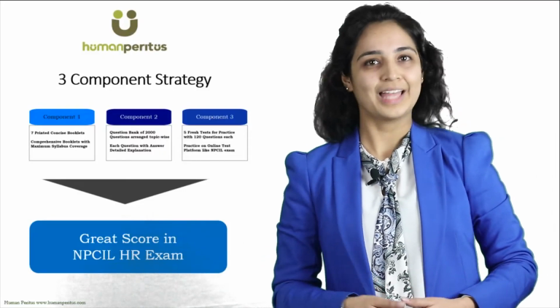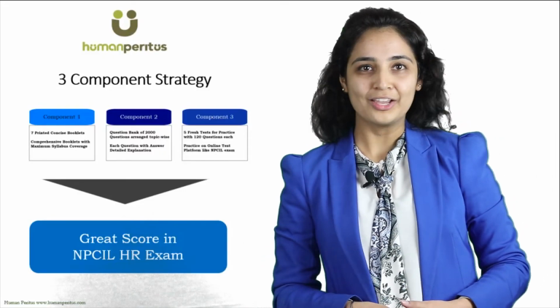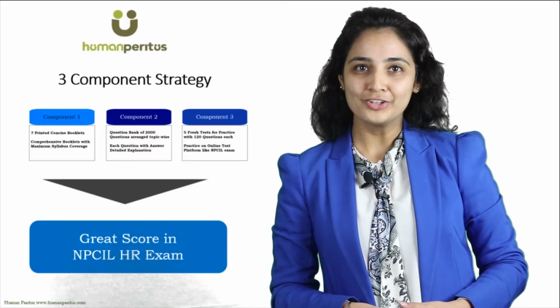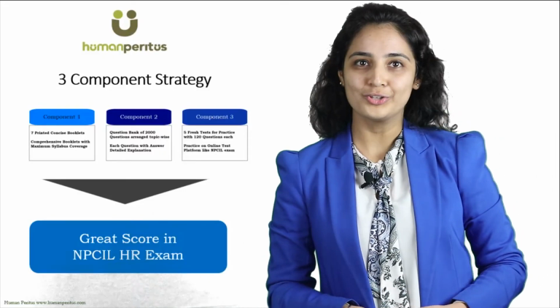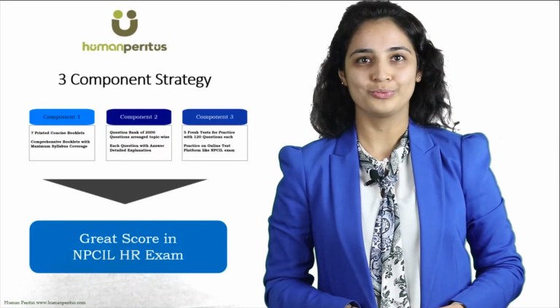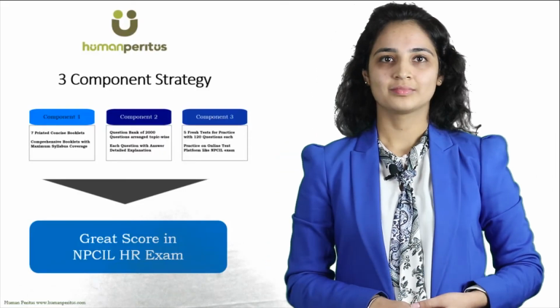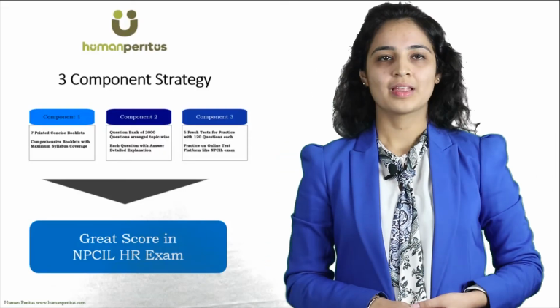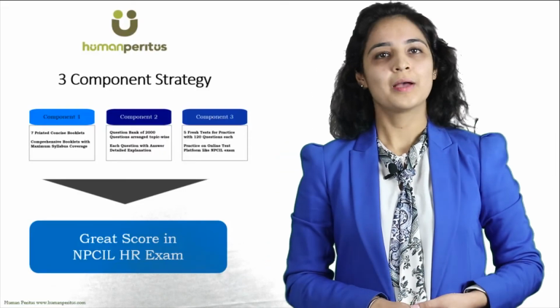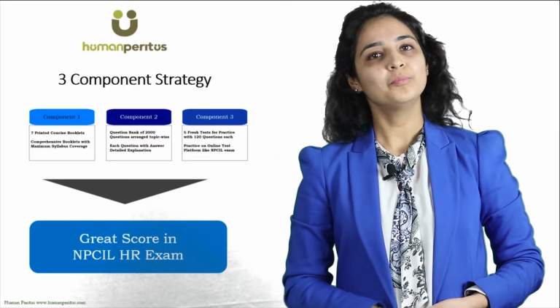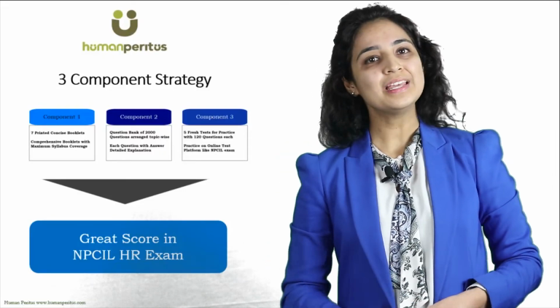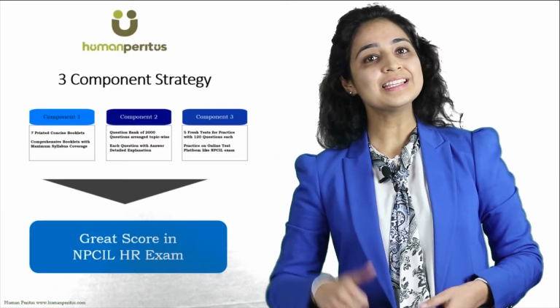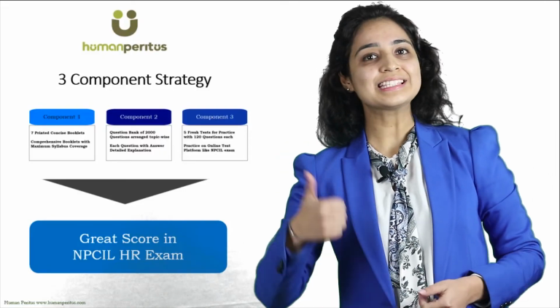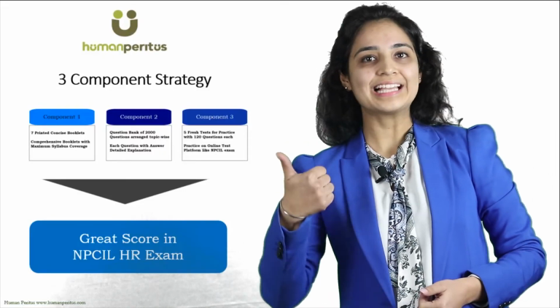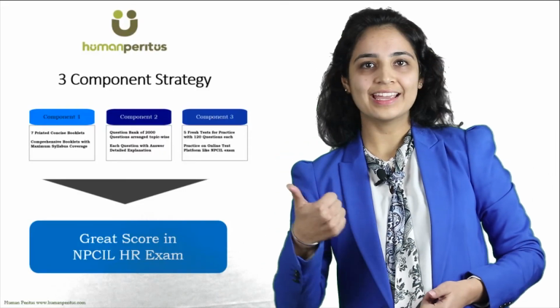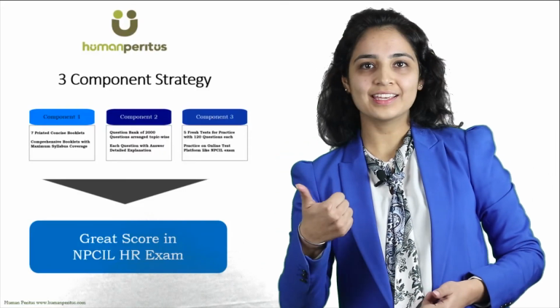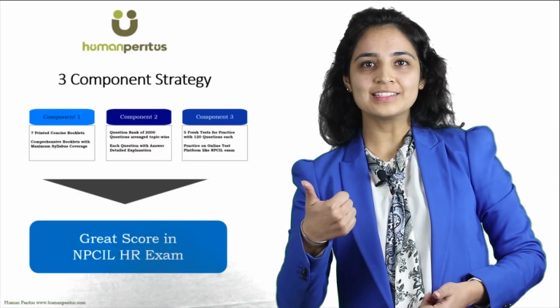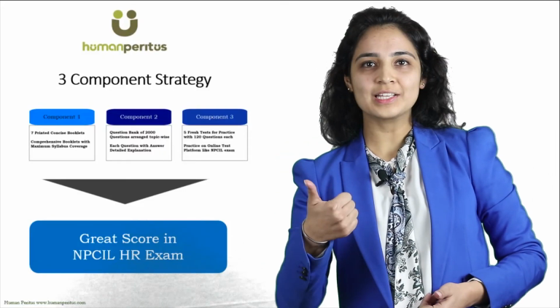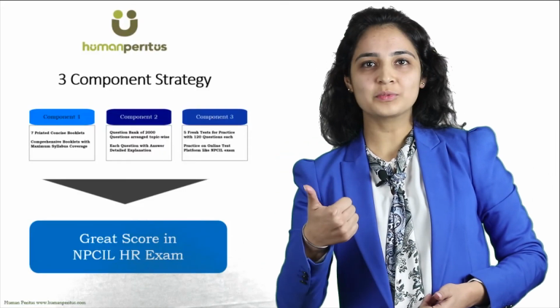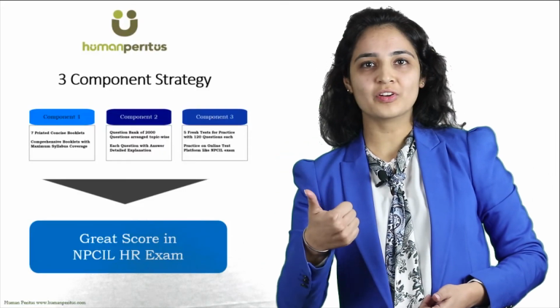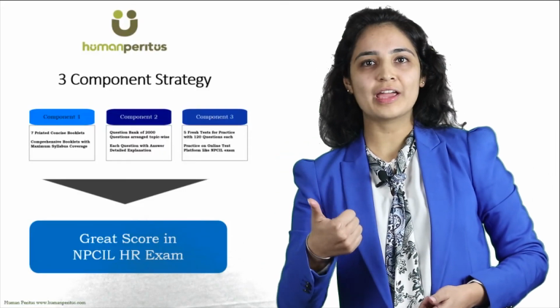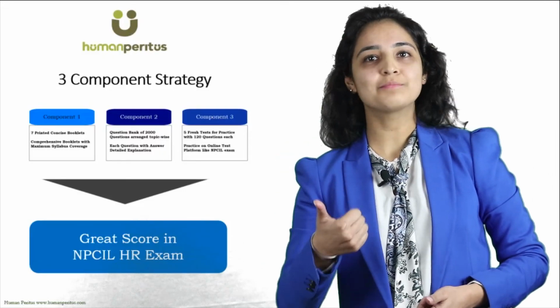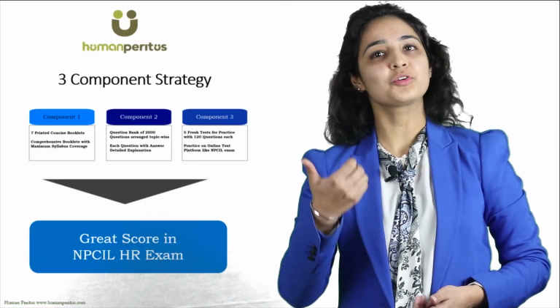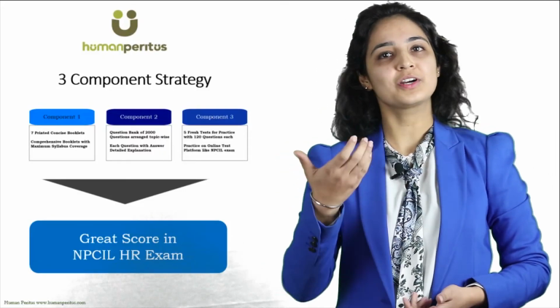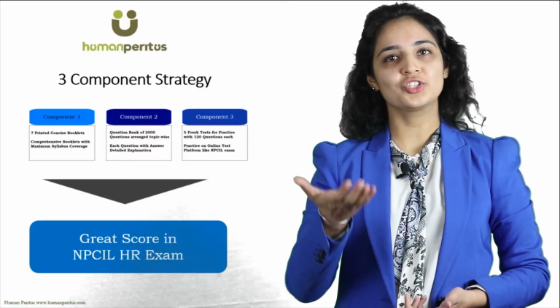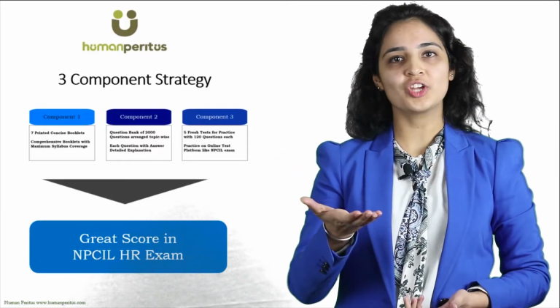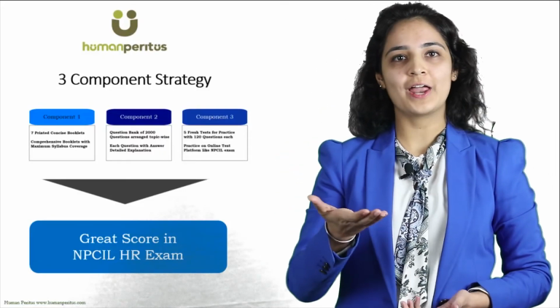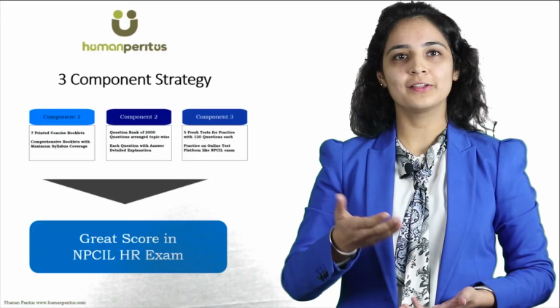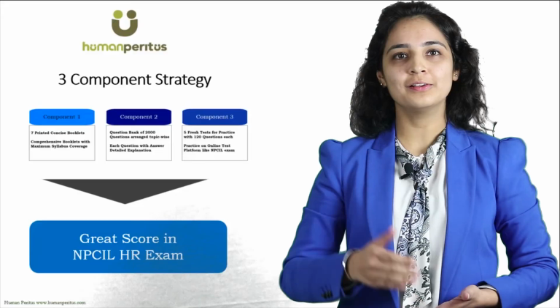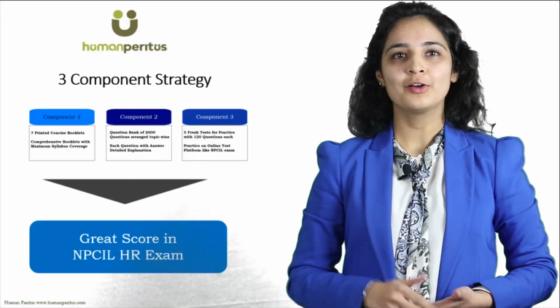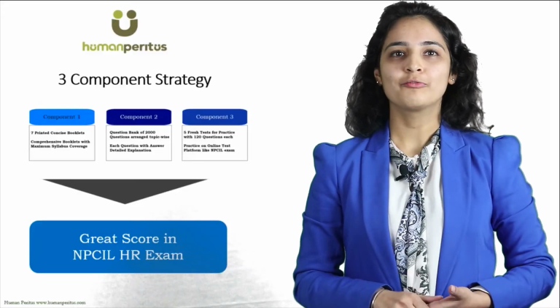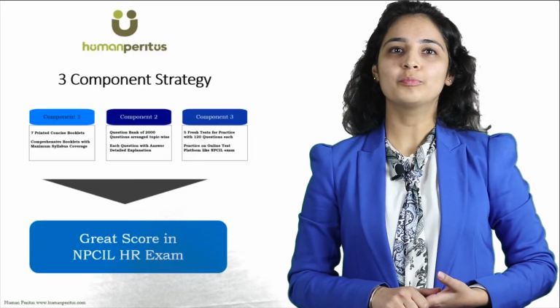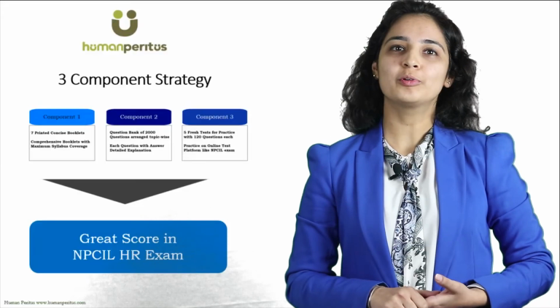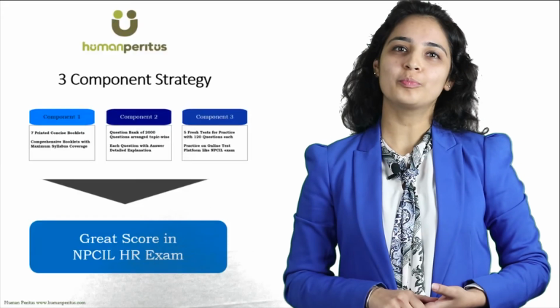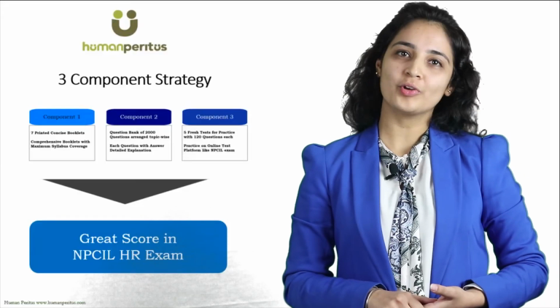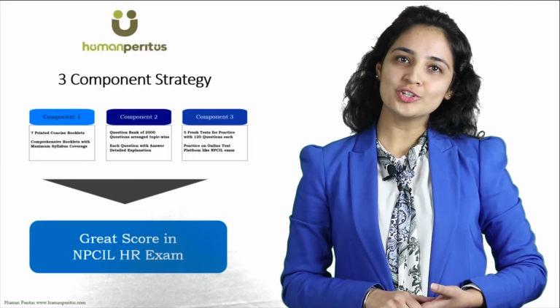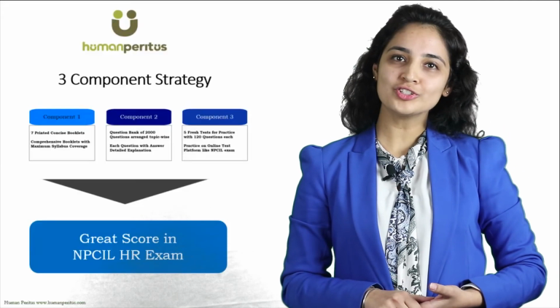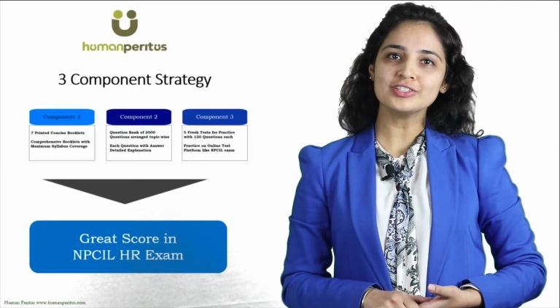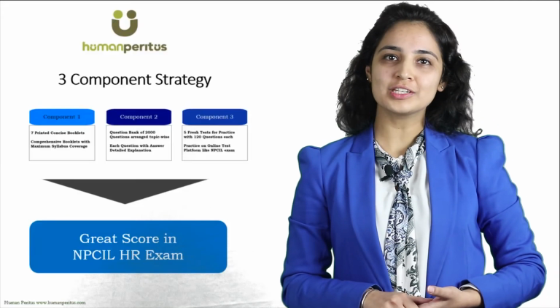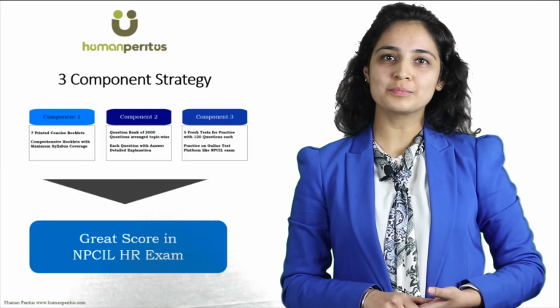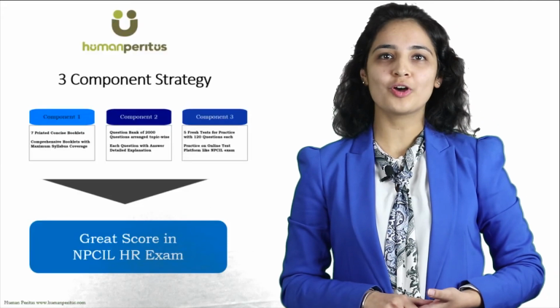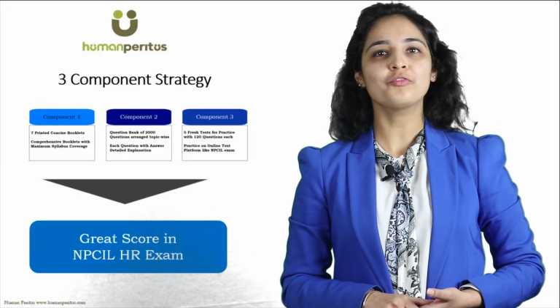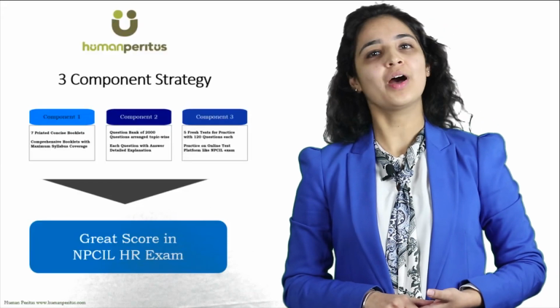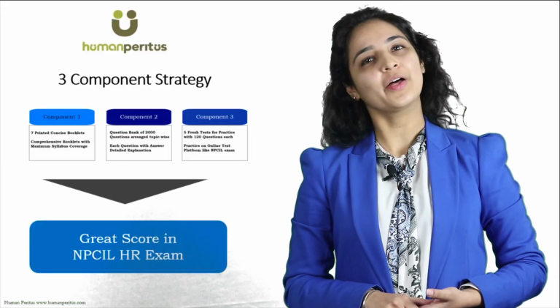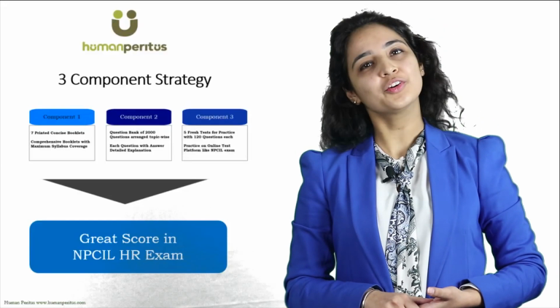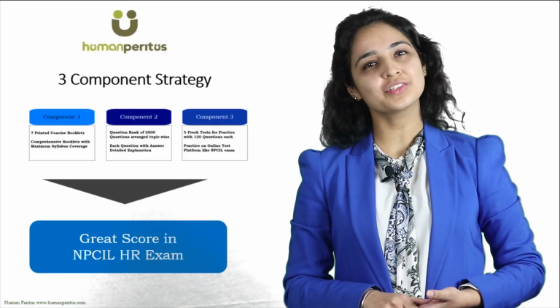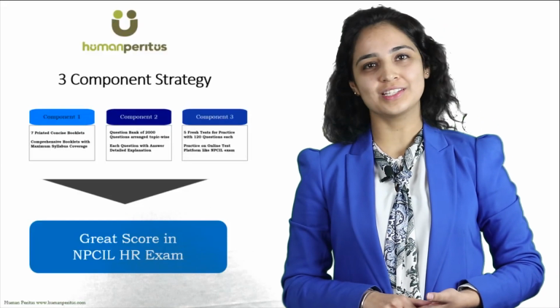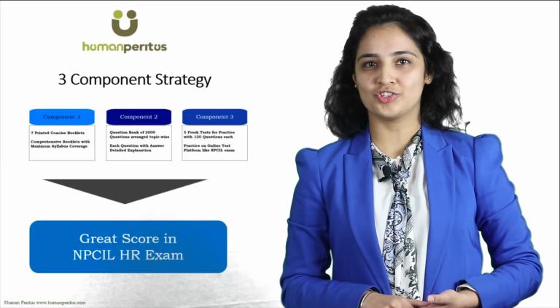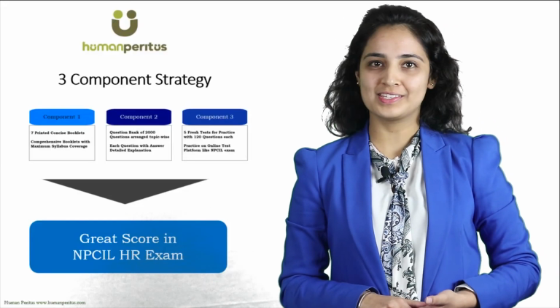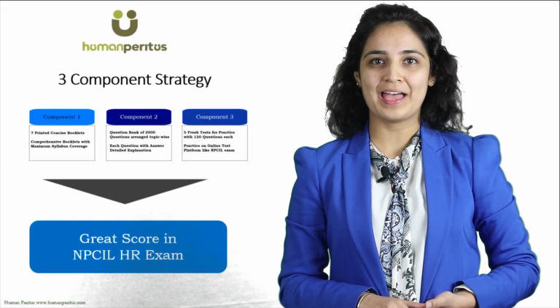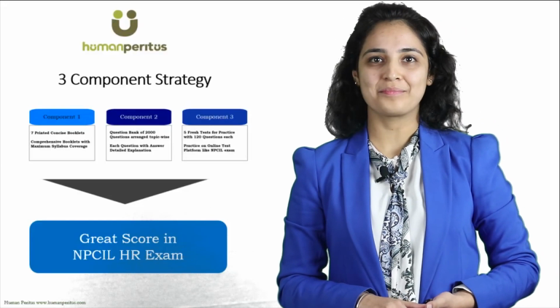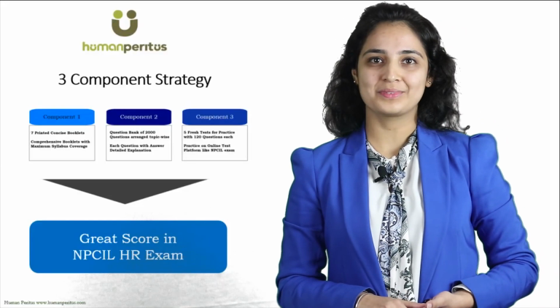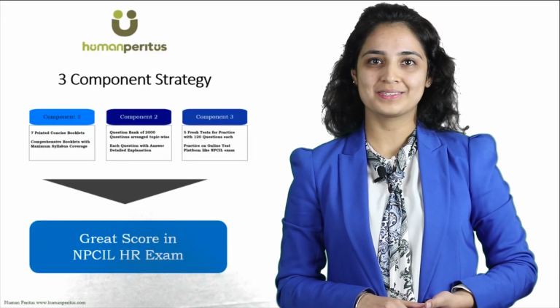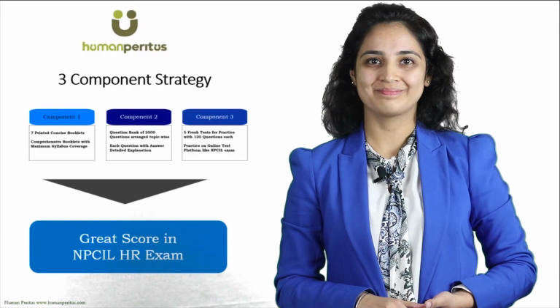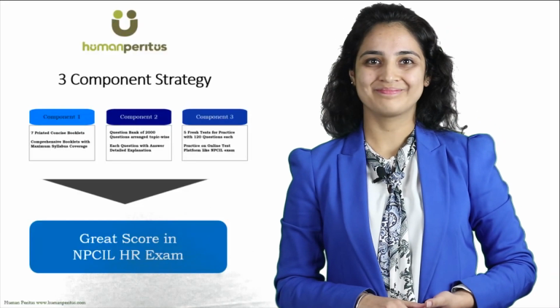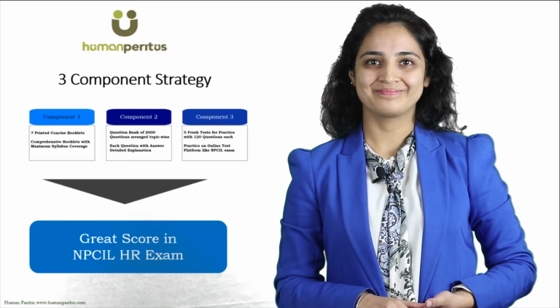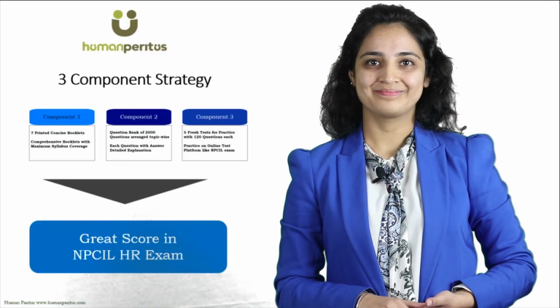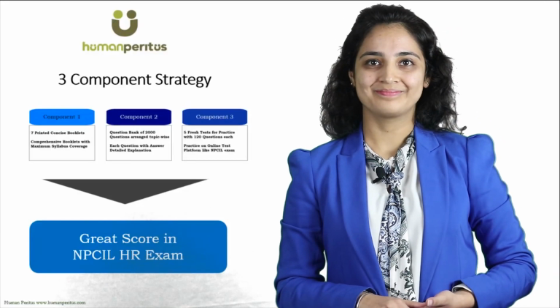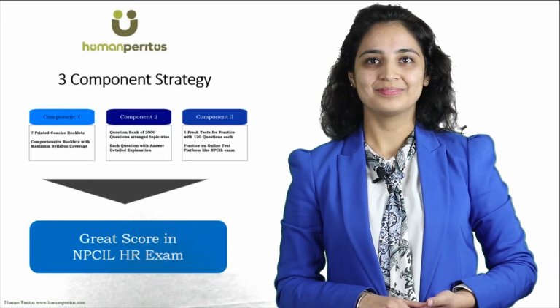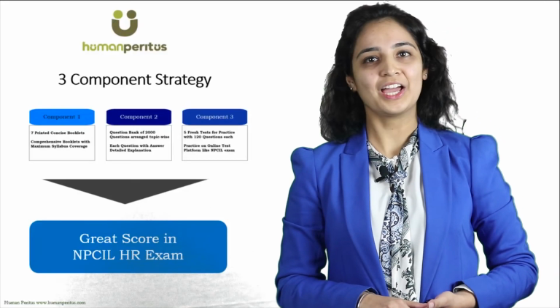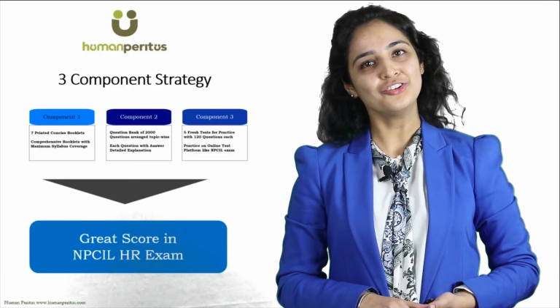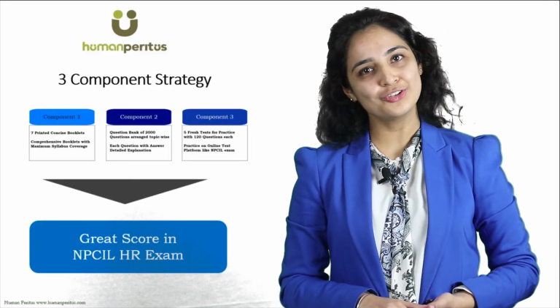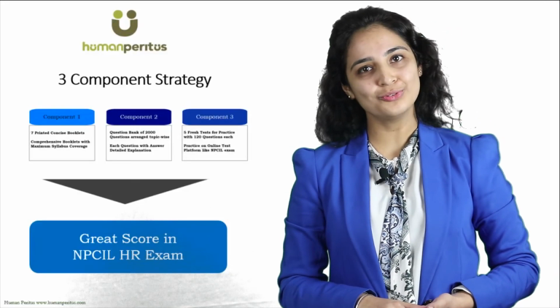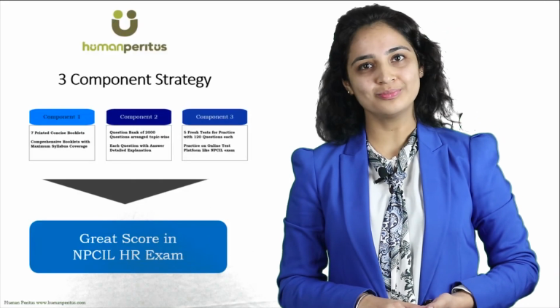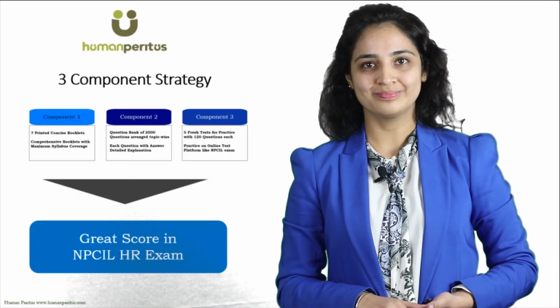Thank you. Please like and subscribe to our channel for preparation tips for other such exams. Thank you.